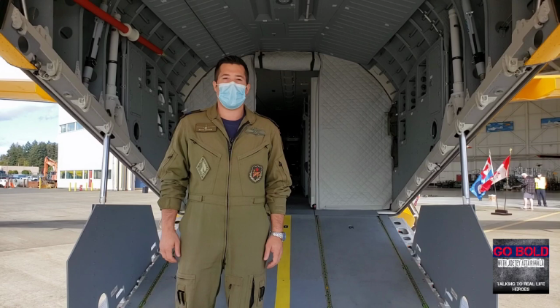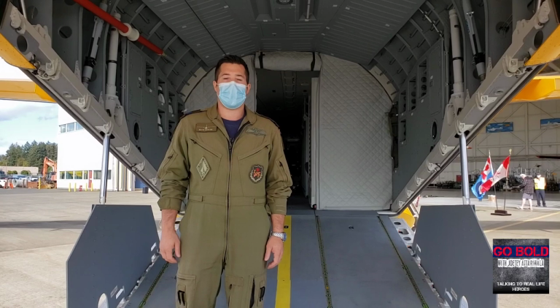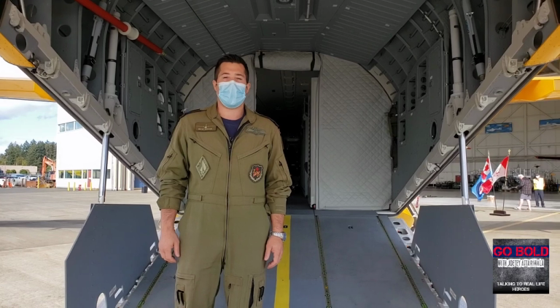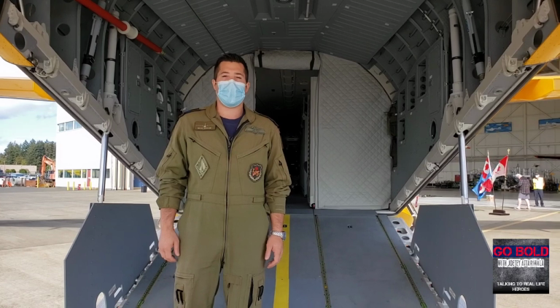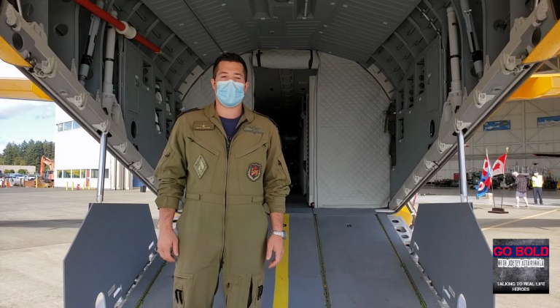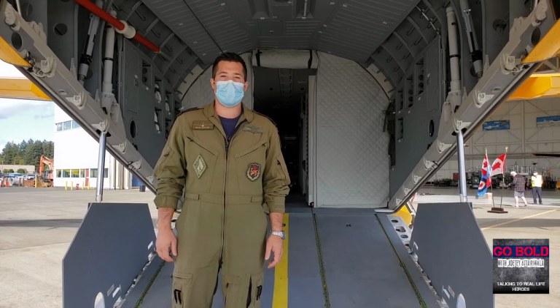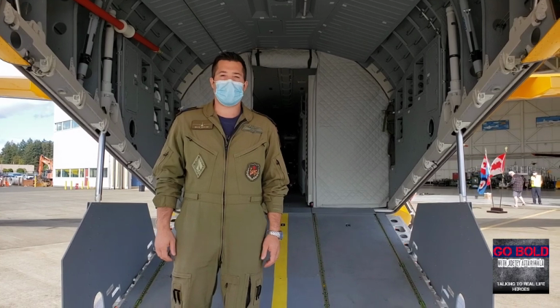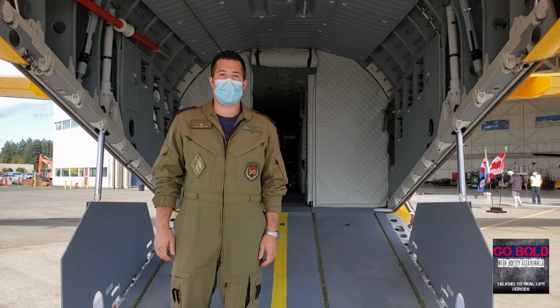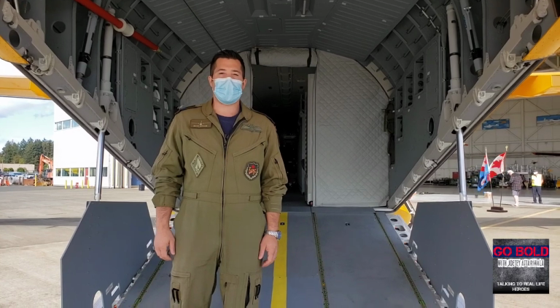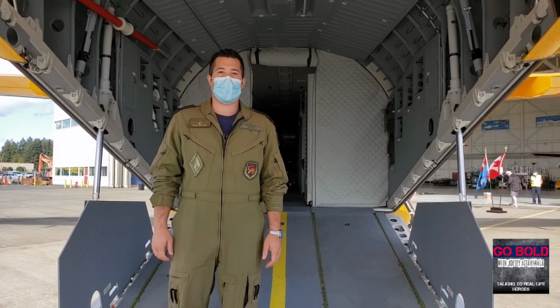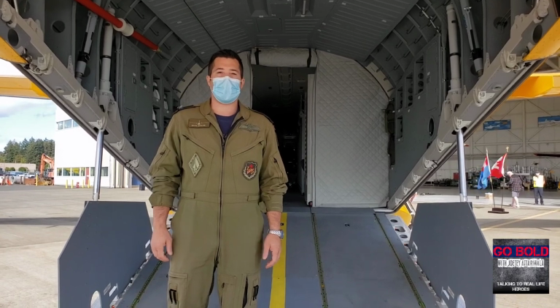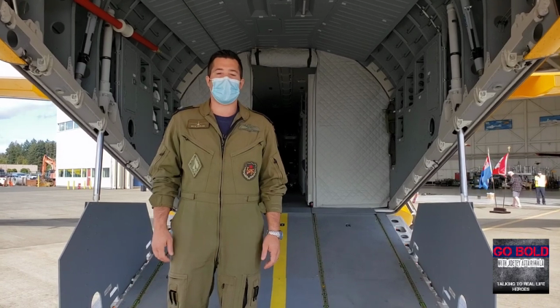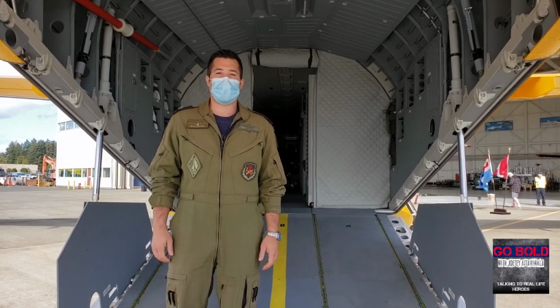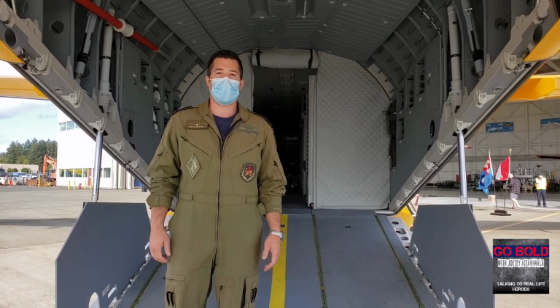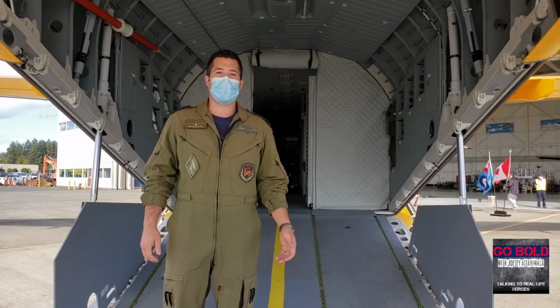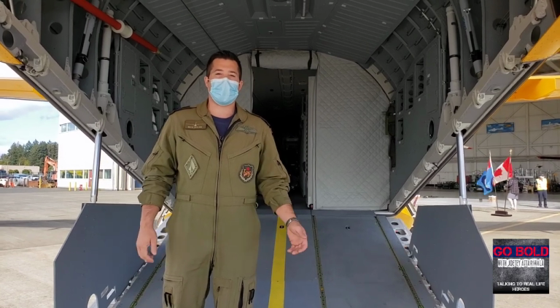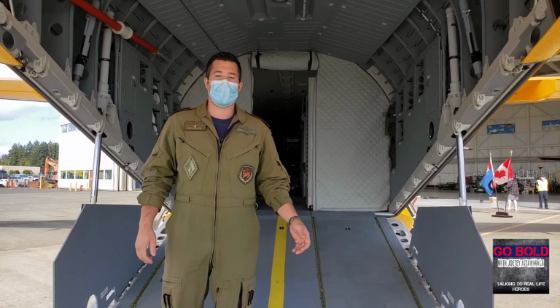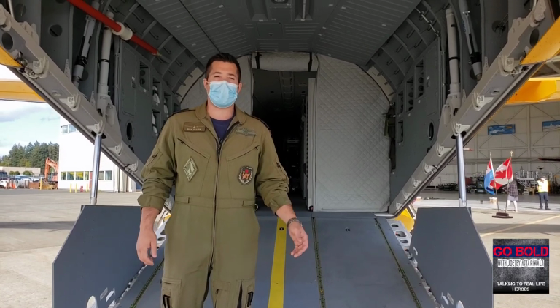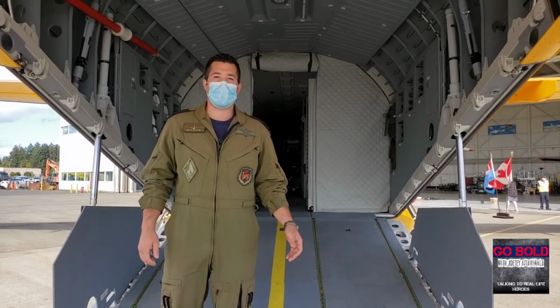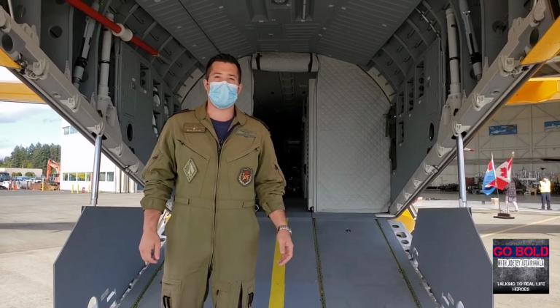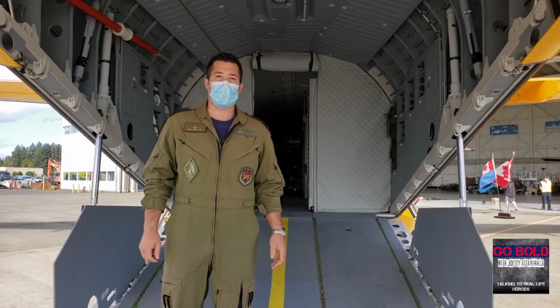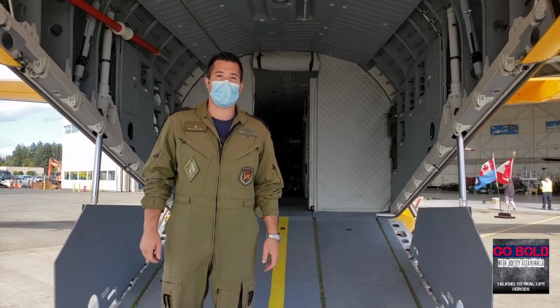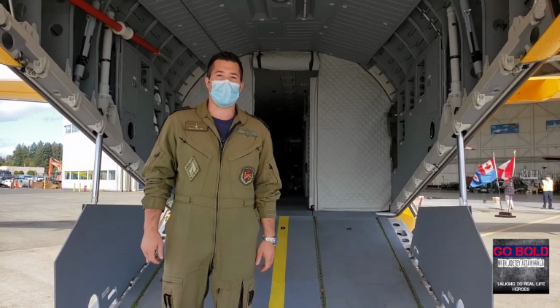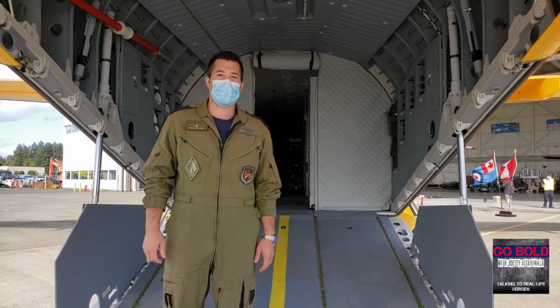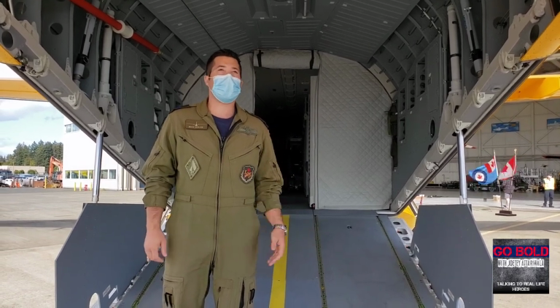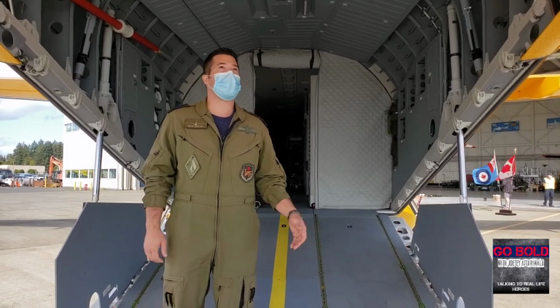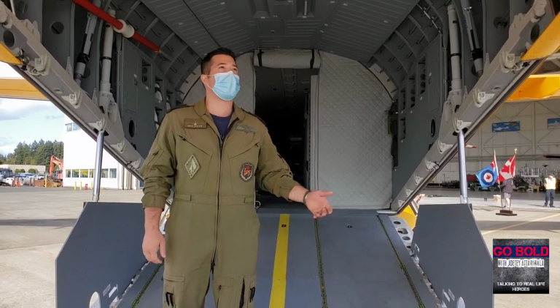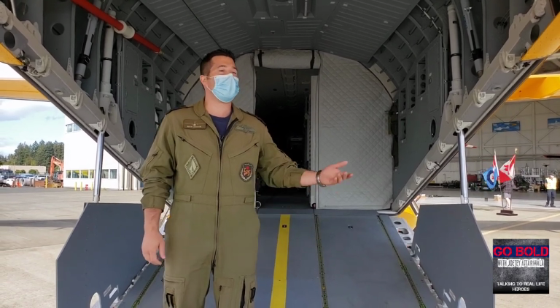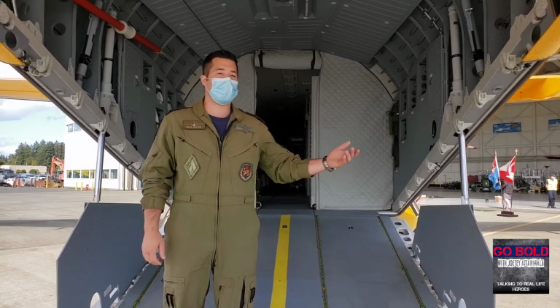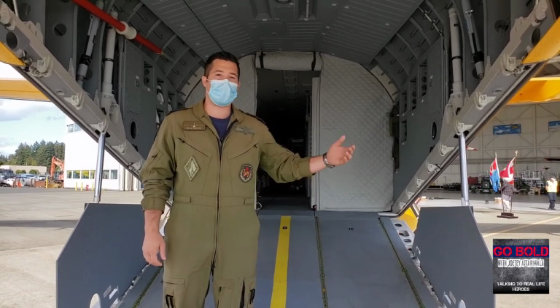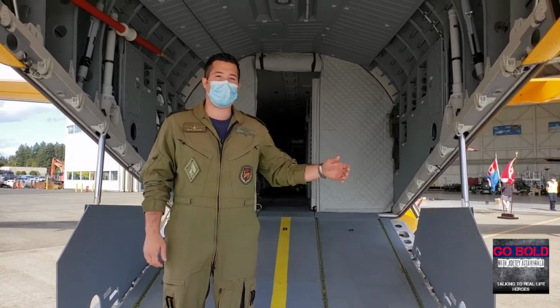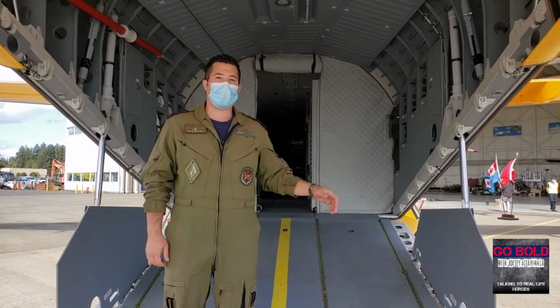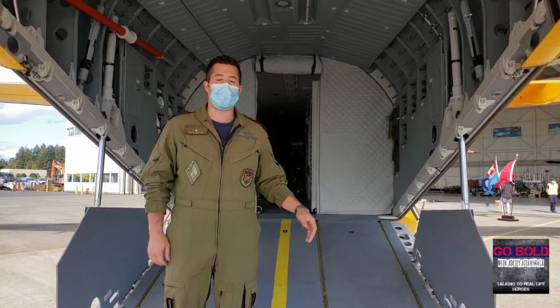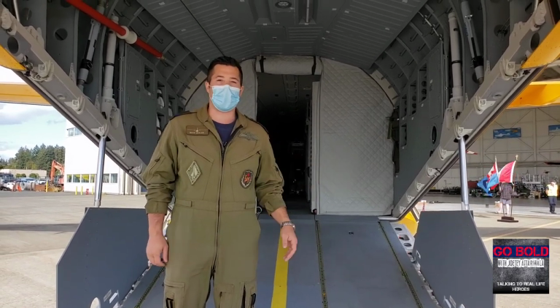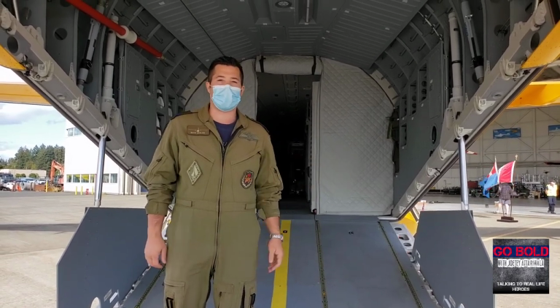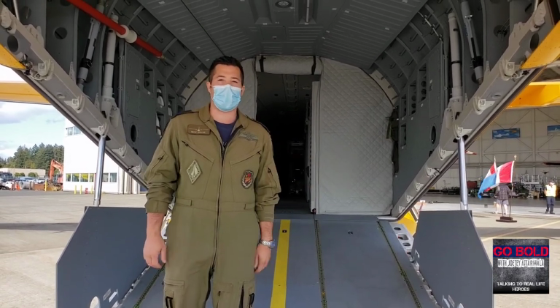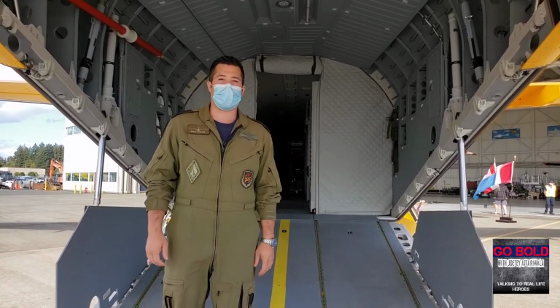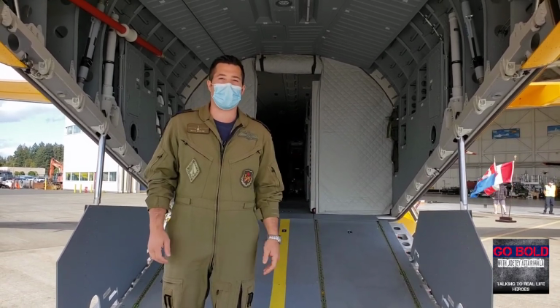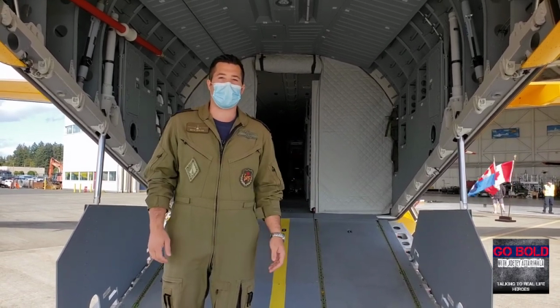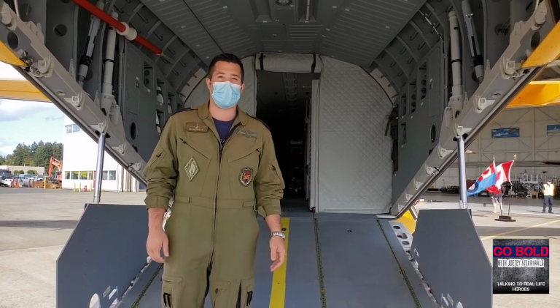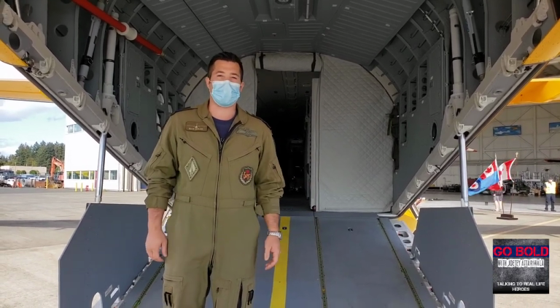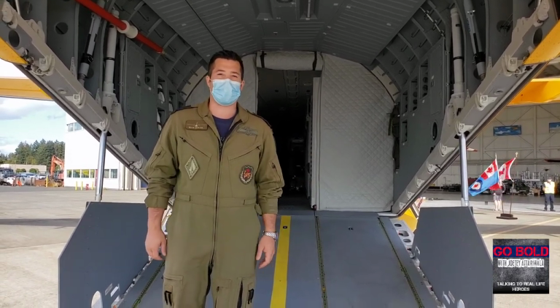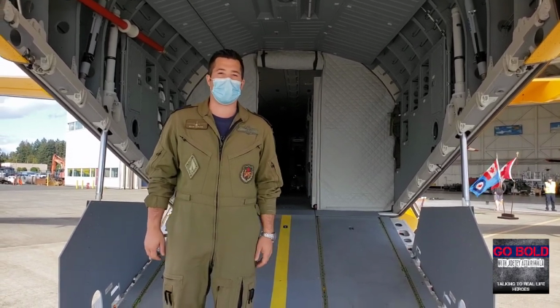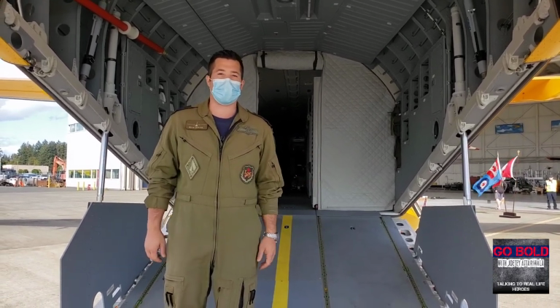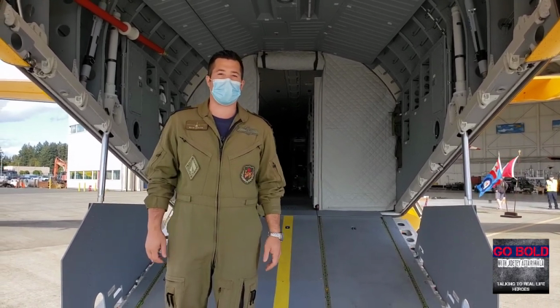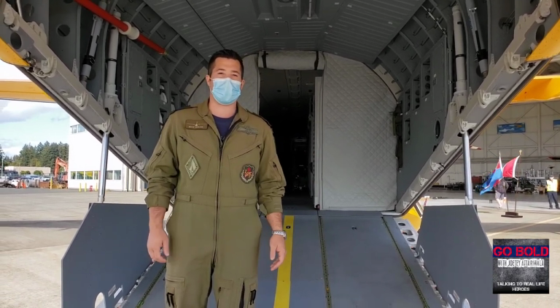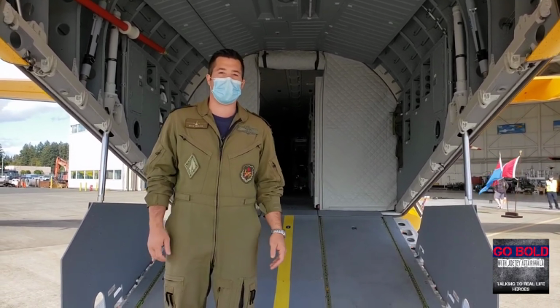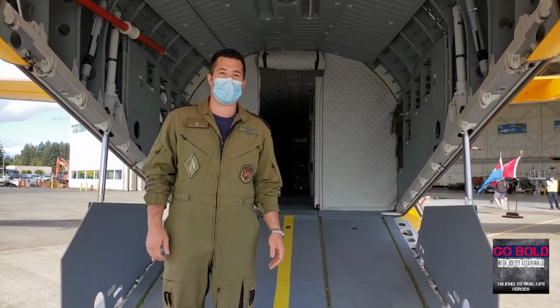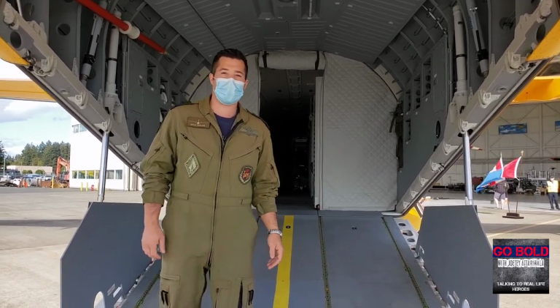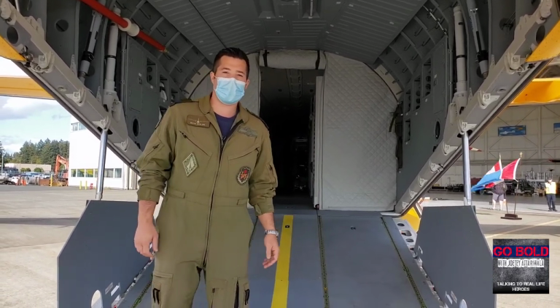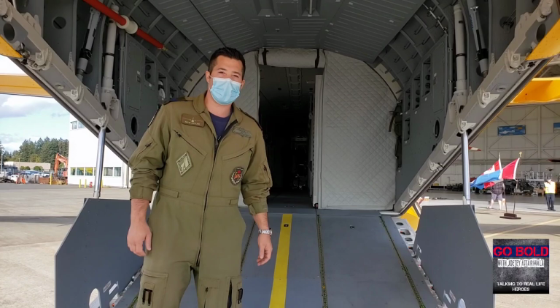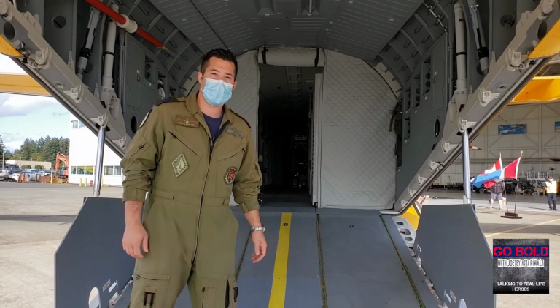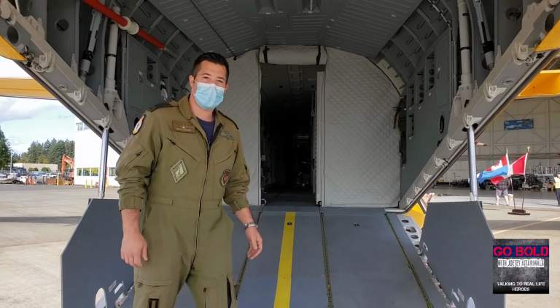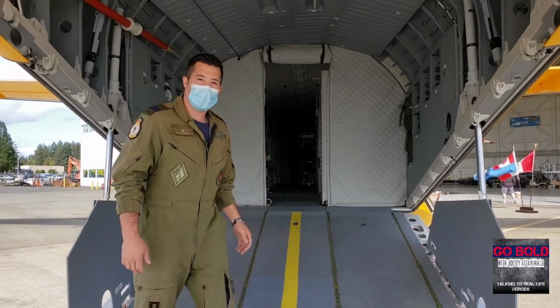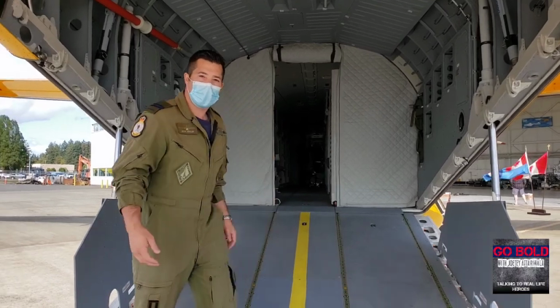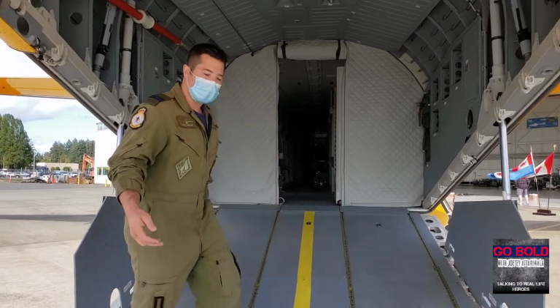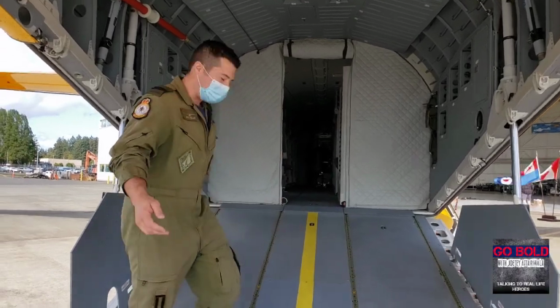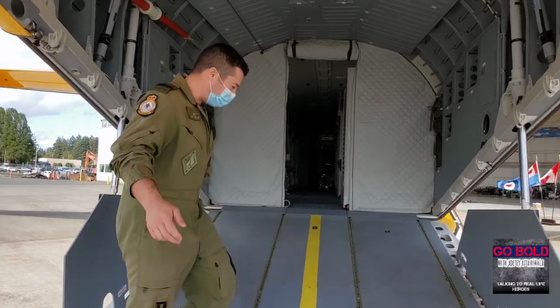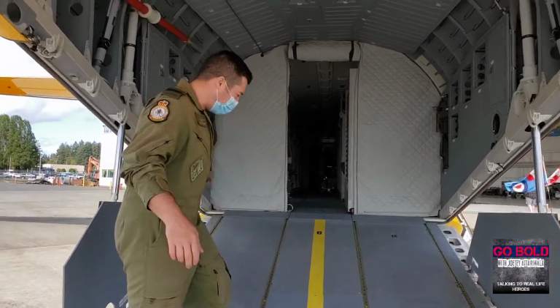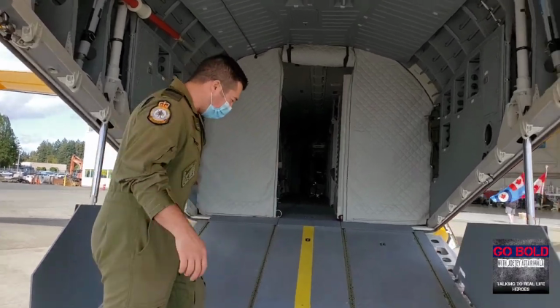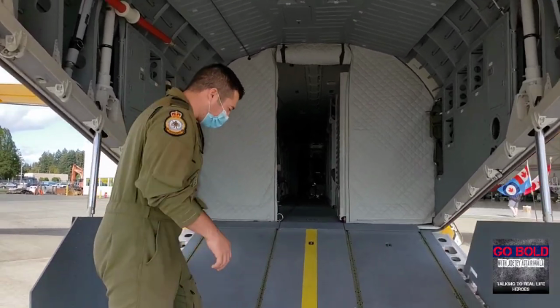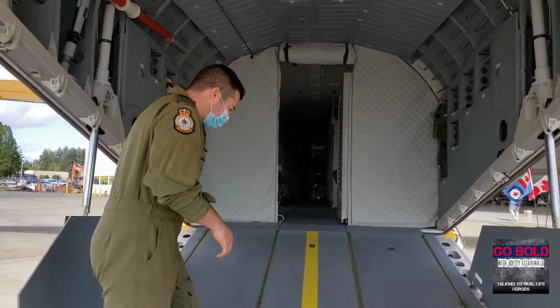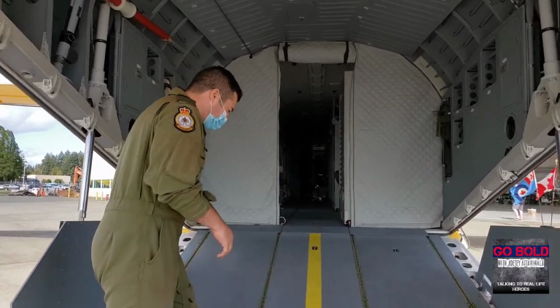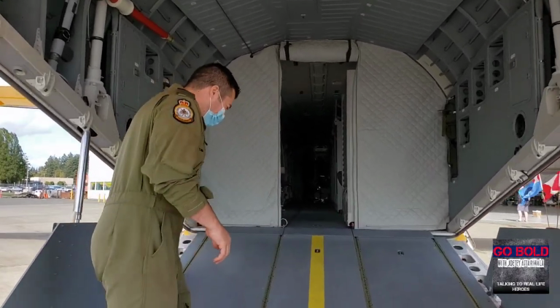Hi, I'm Captain Nick Hyler. I'm part of 418 Squadron. This is the new CC295 aircraft. I'll take you on a tour.